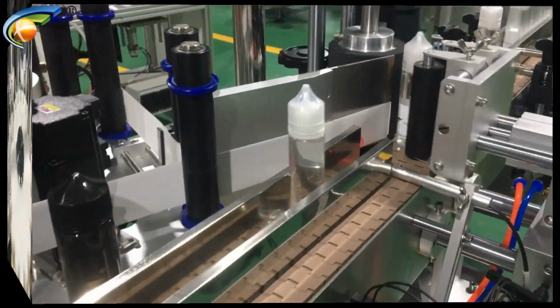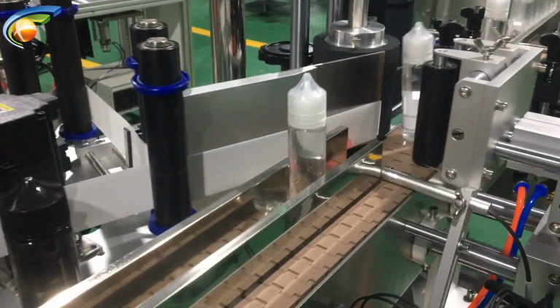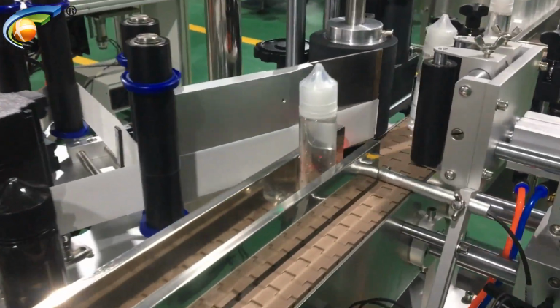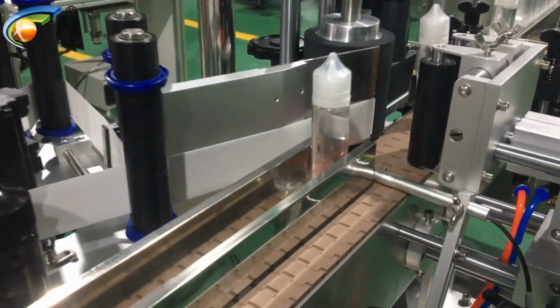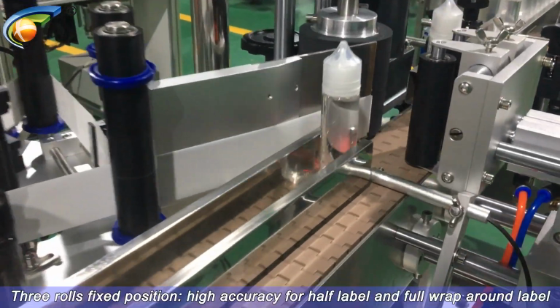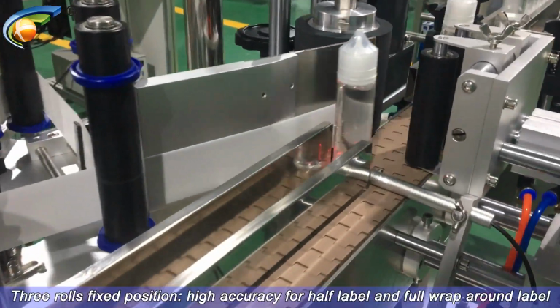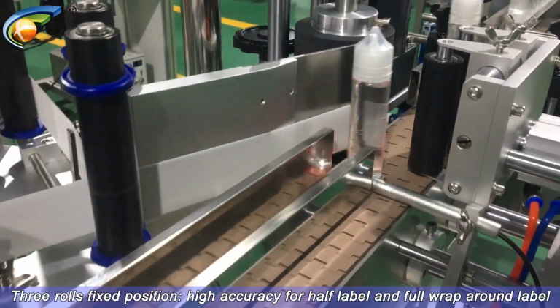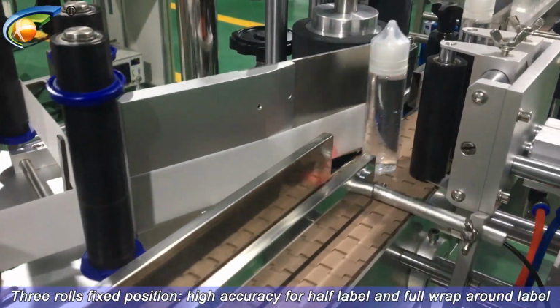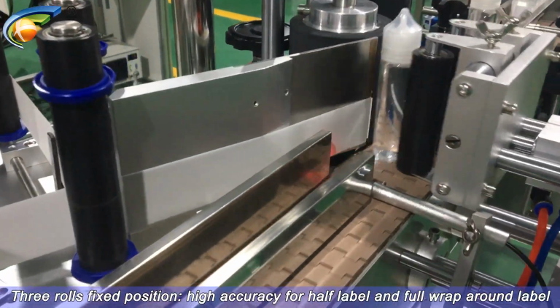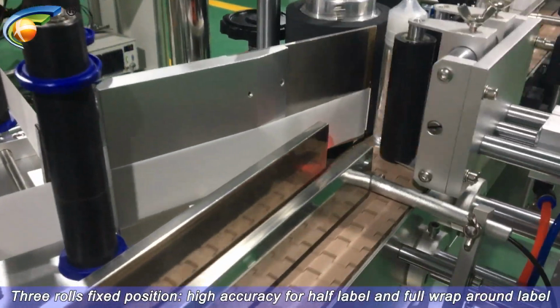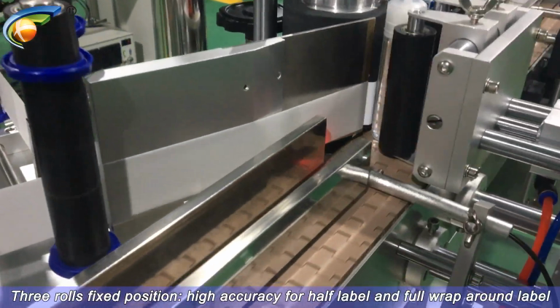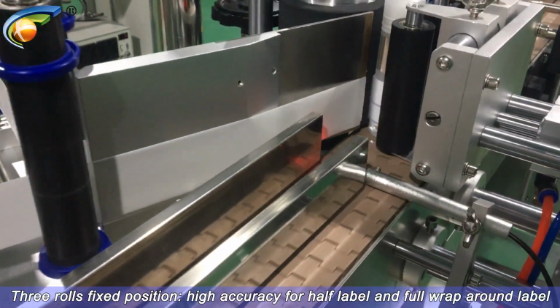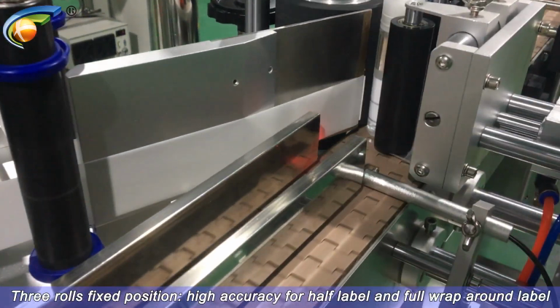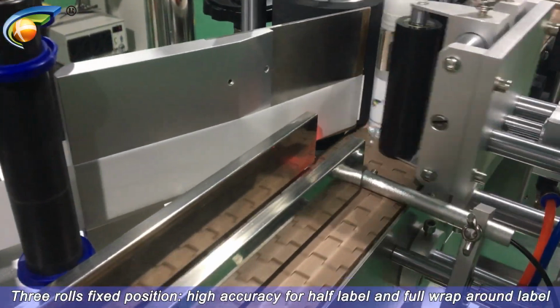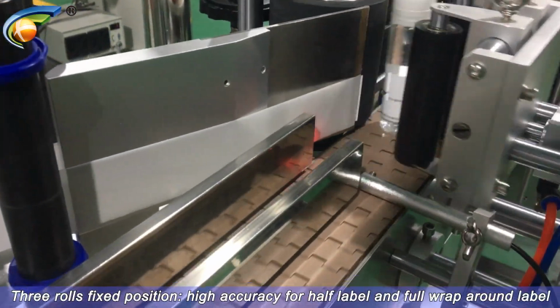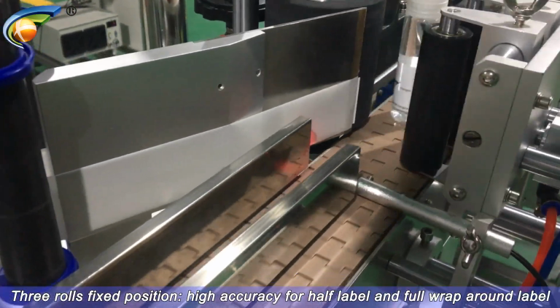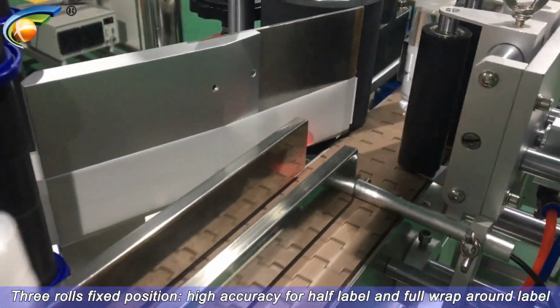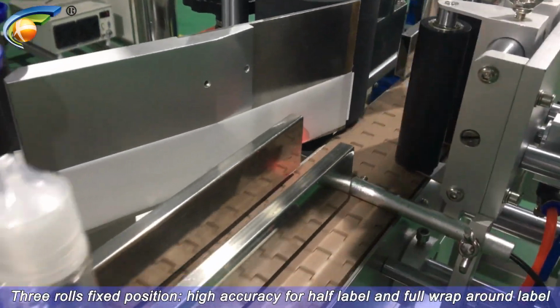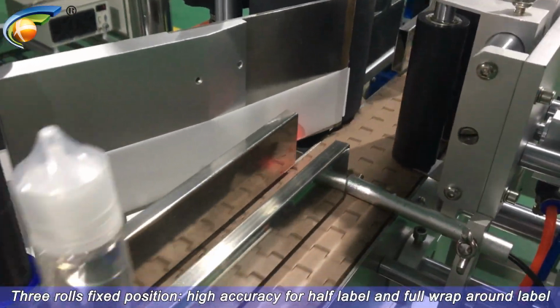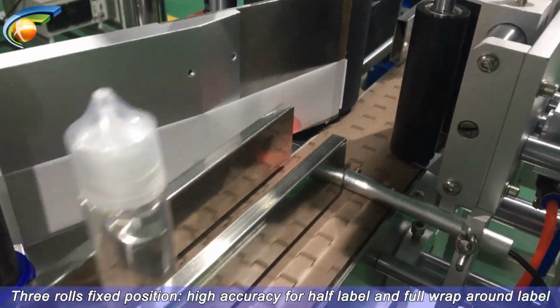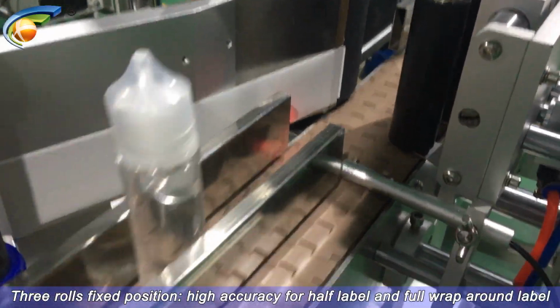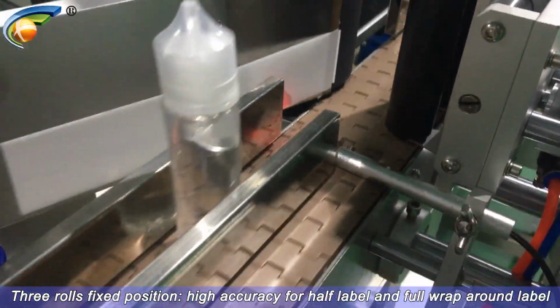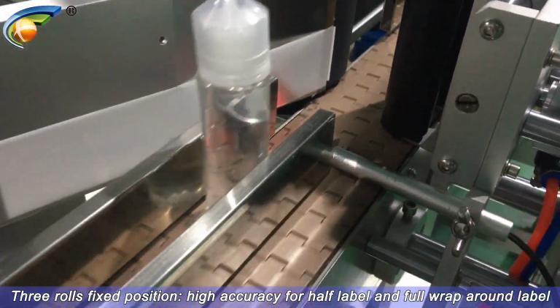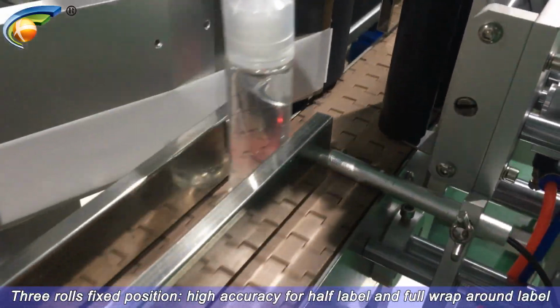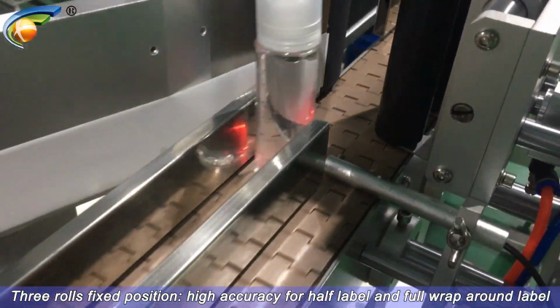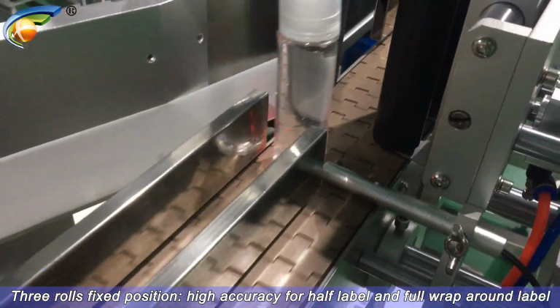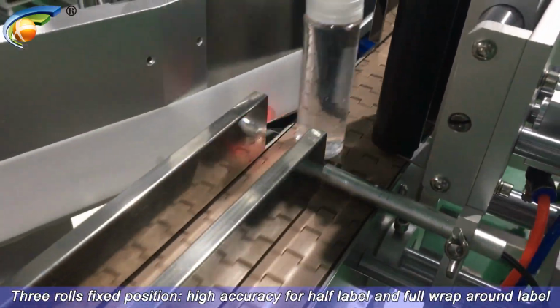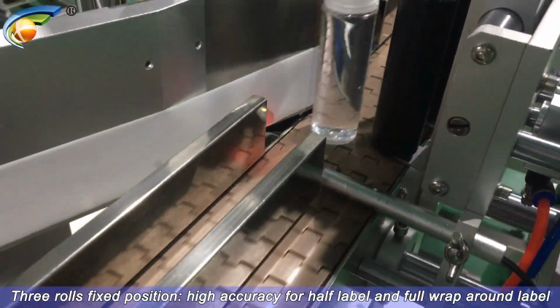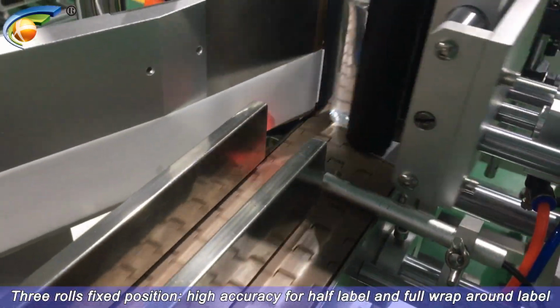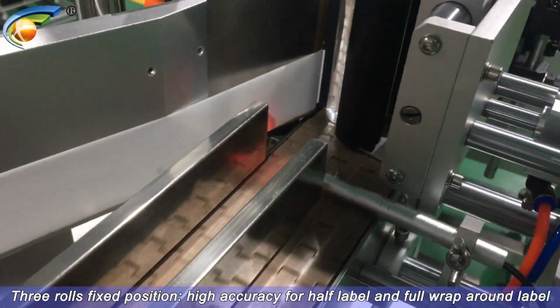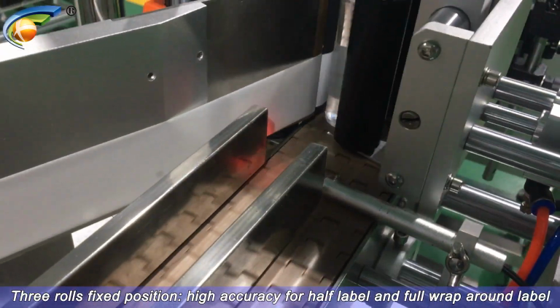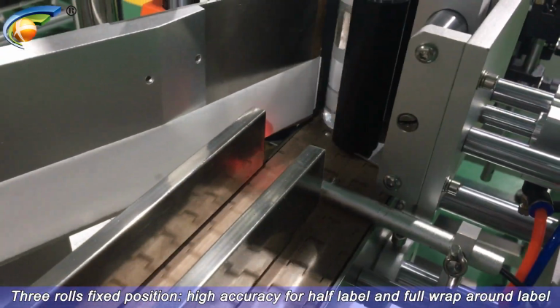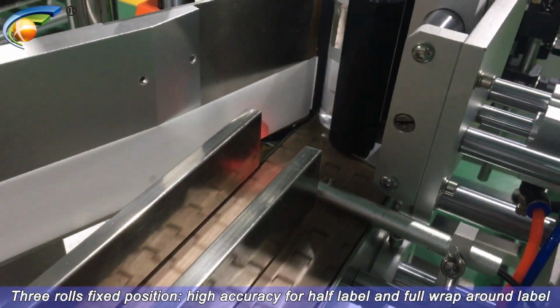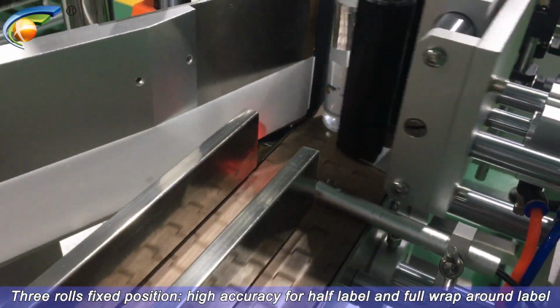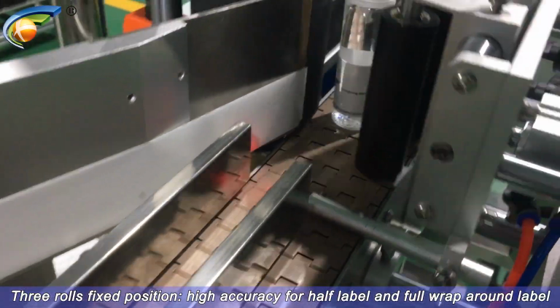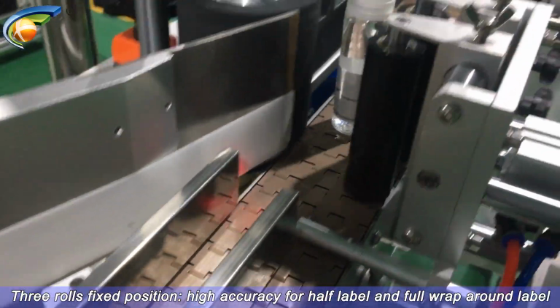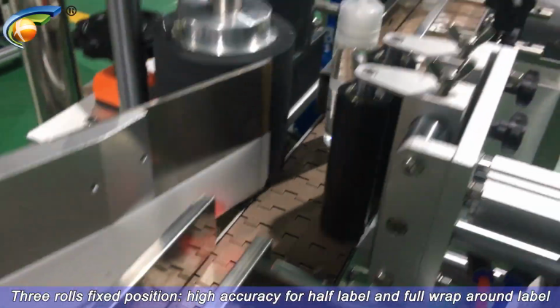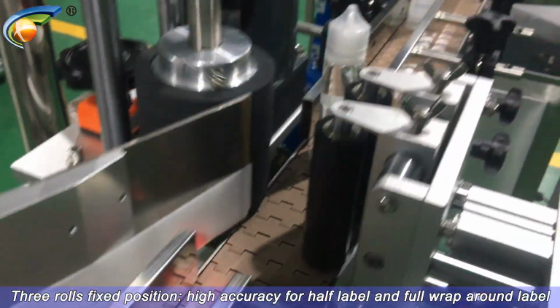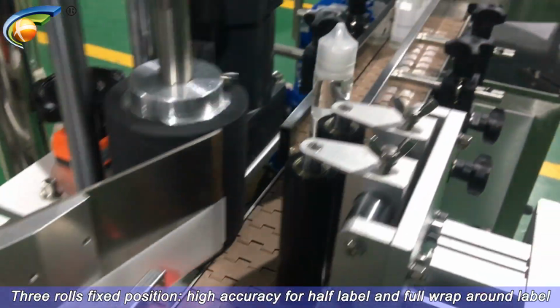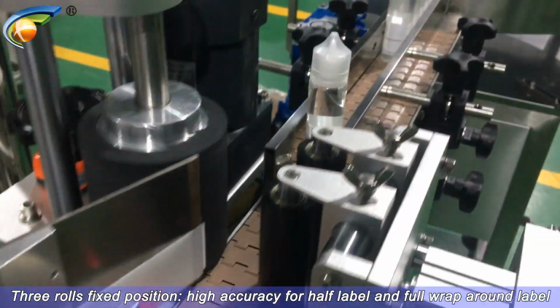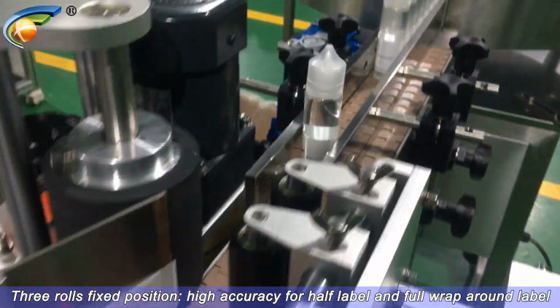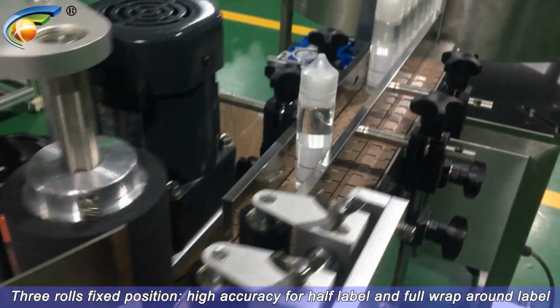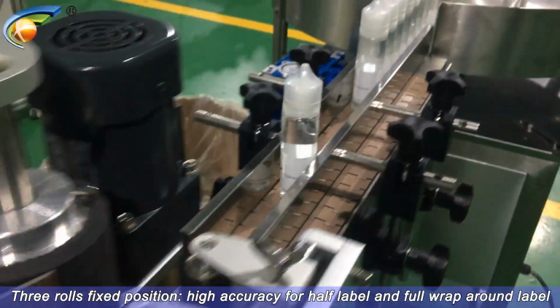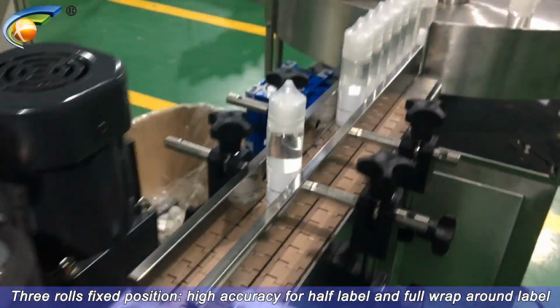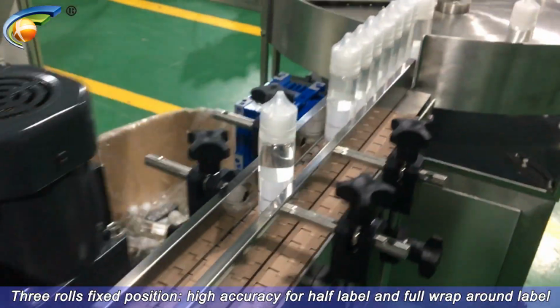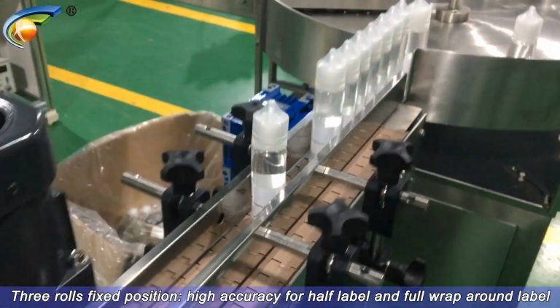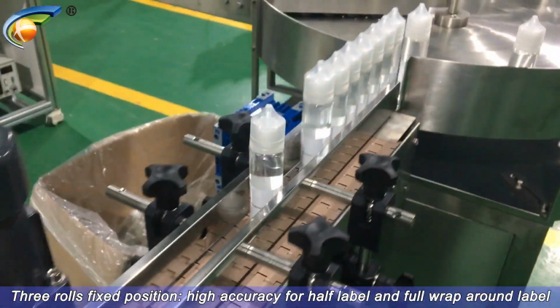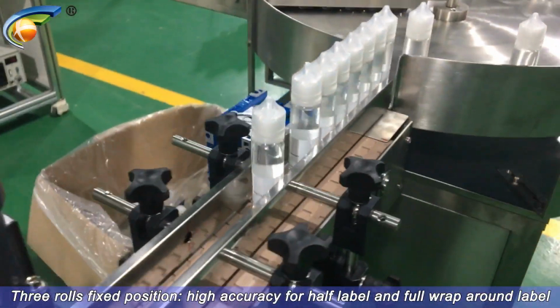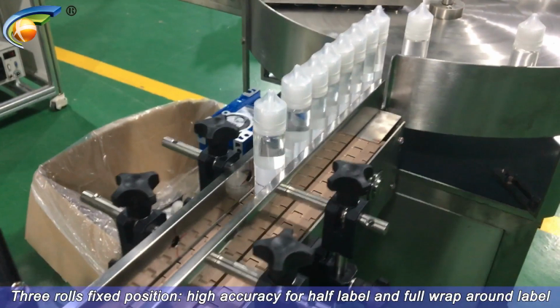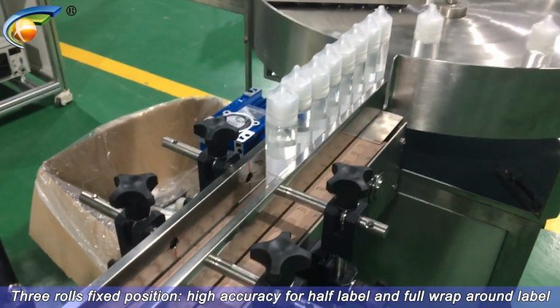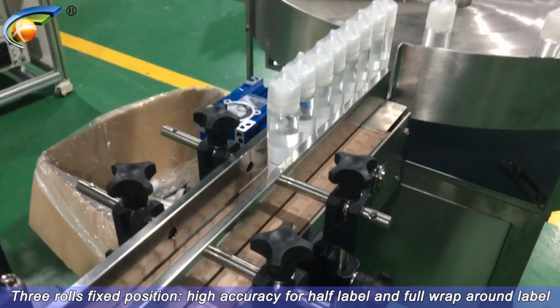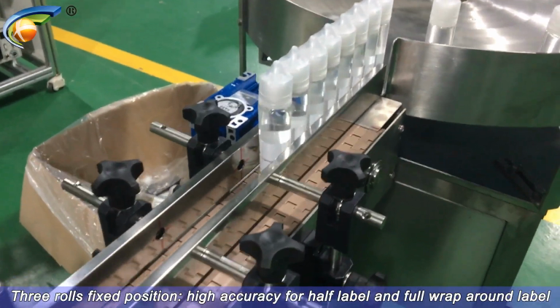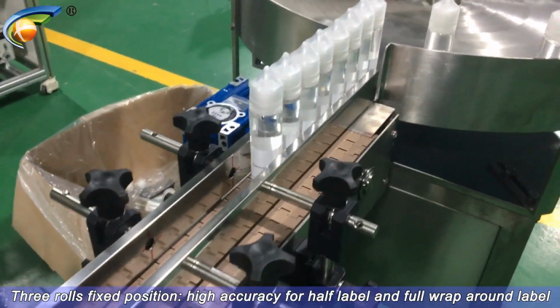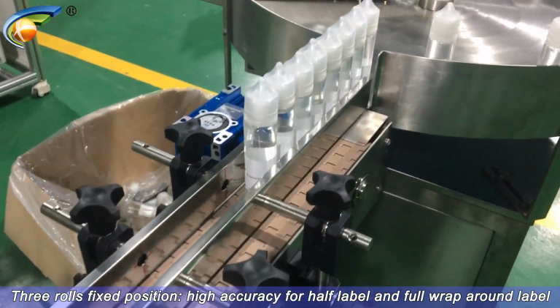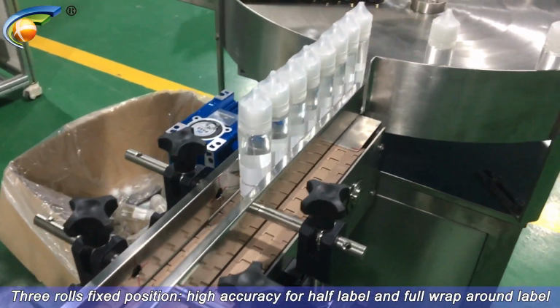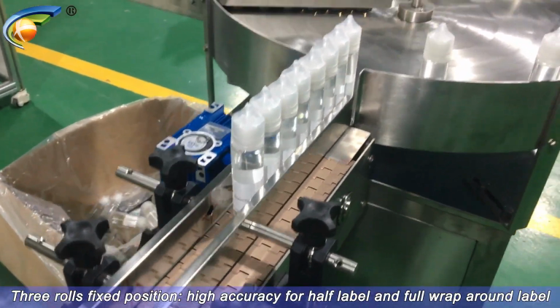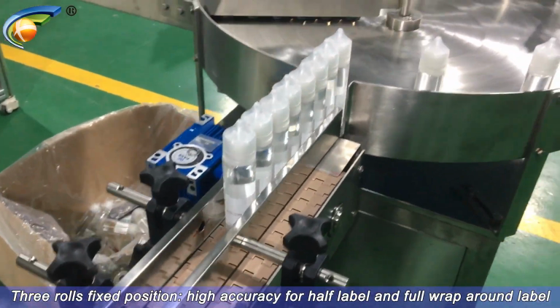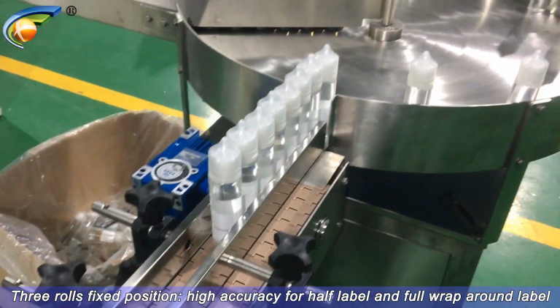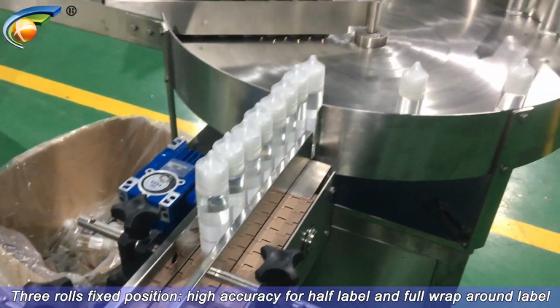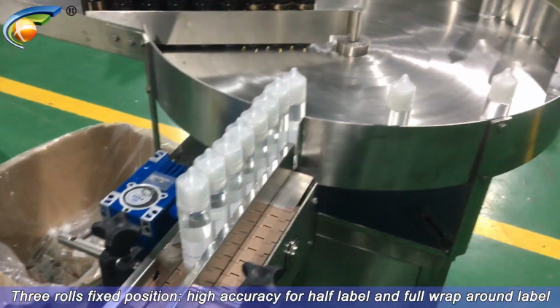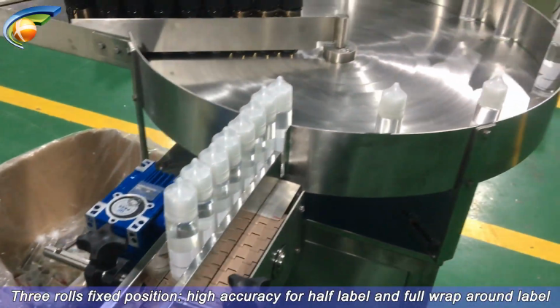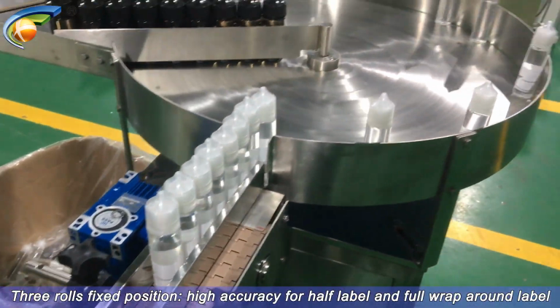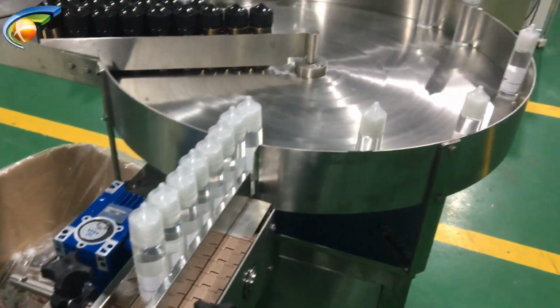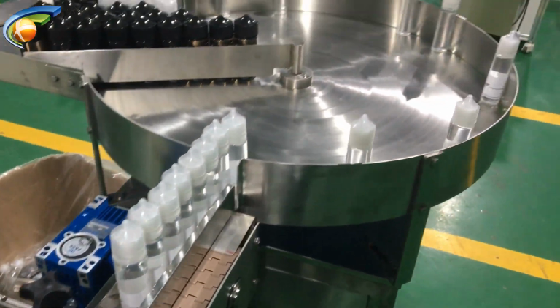3 rows fixed position, high accuracy for half label and full wrap per round label.